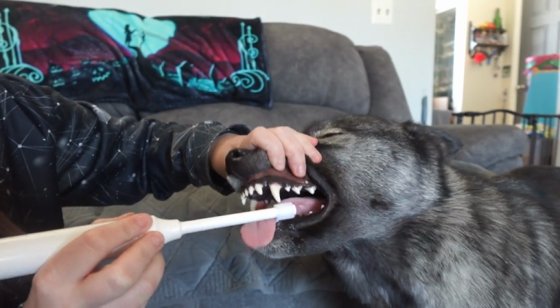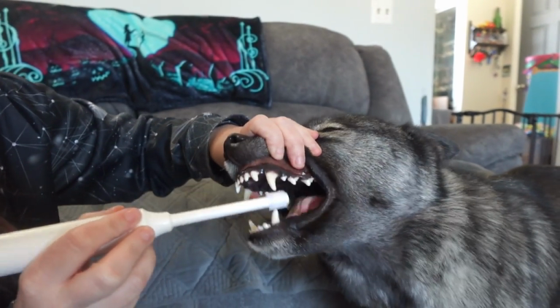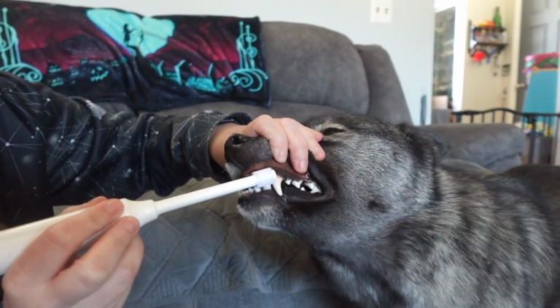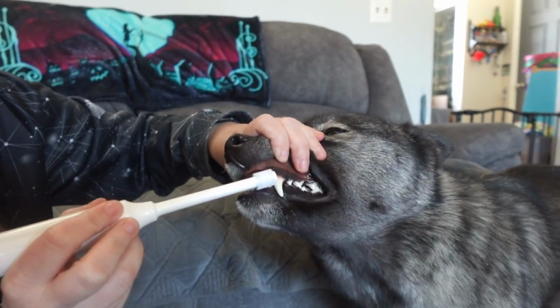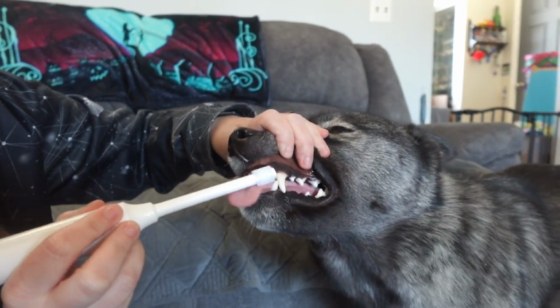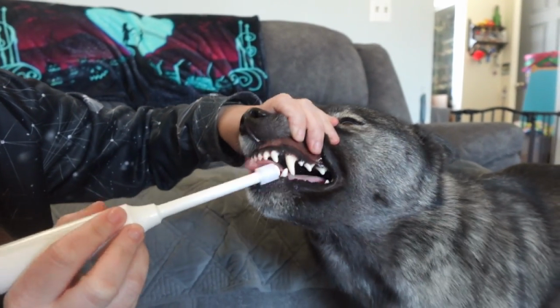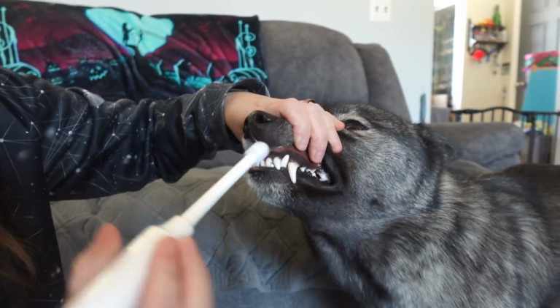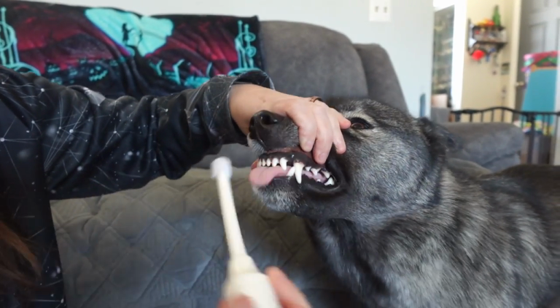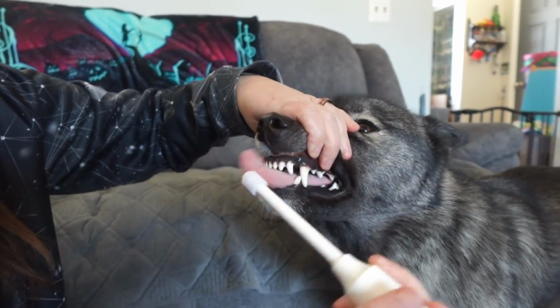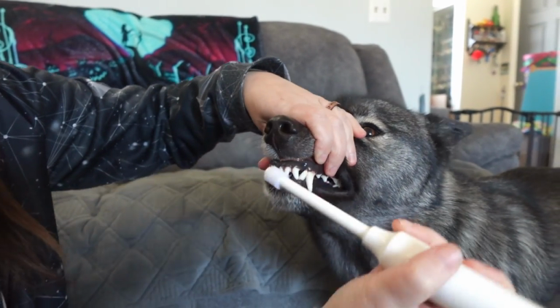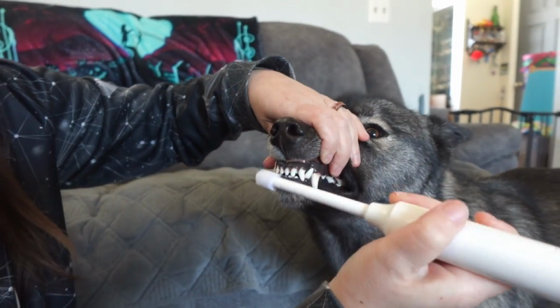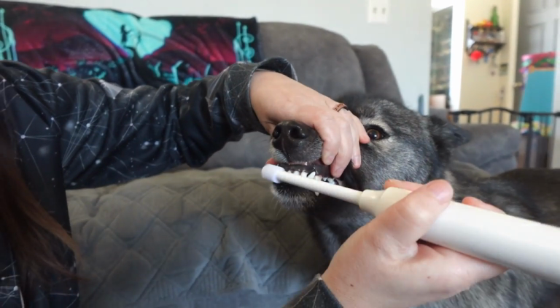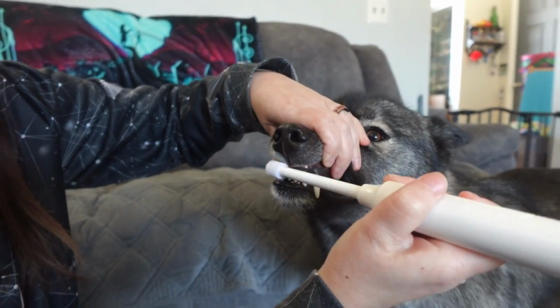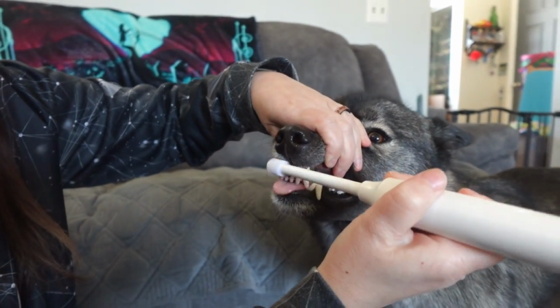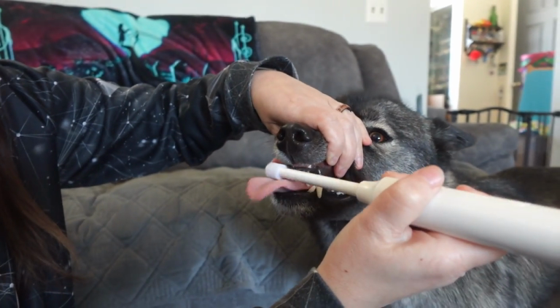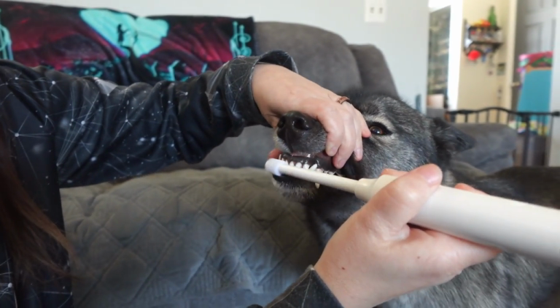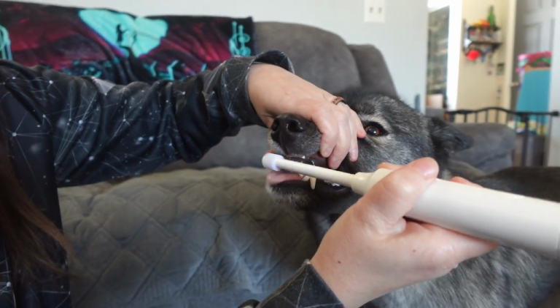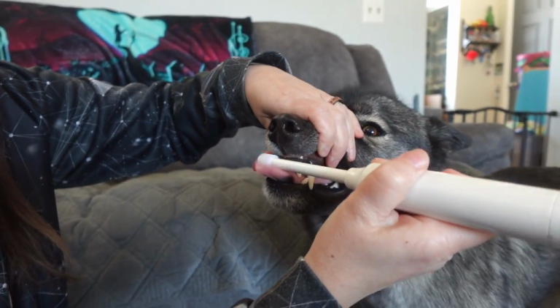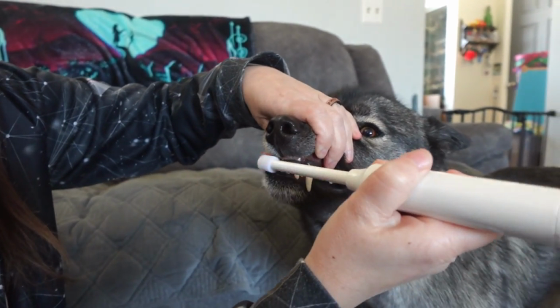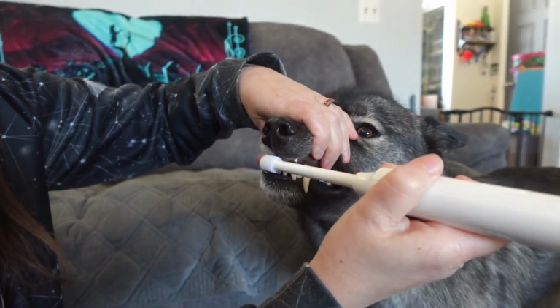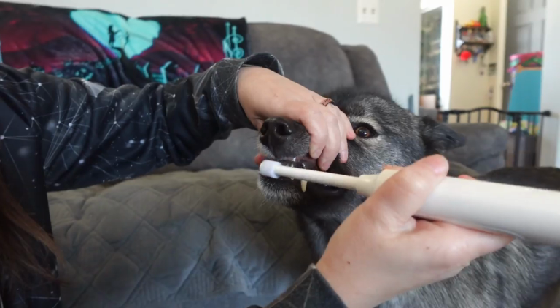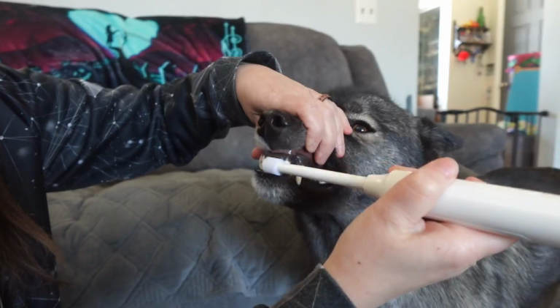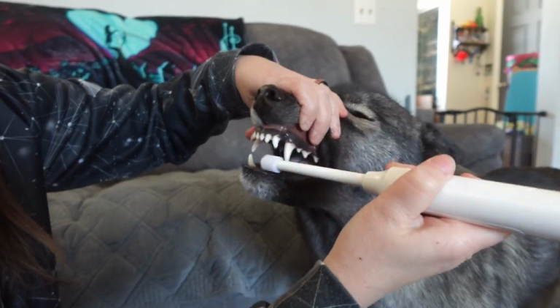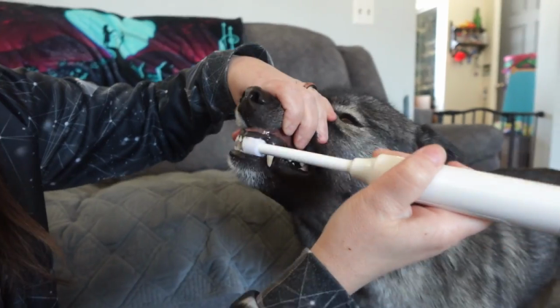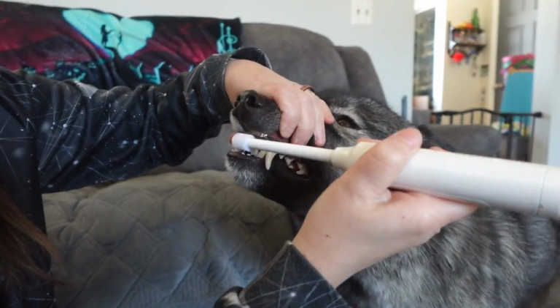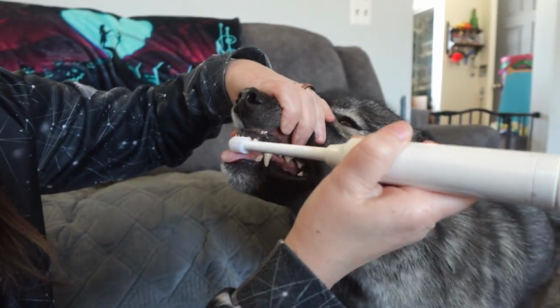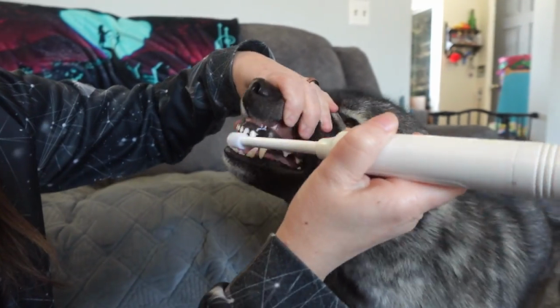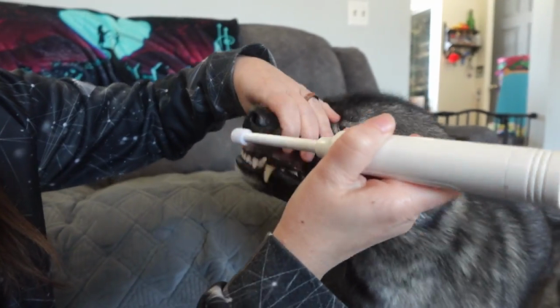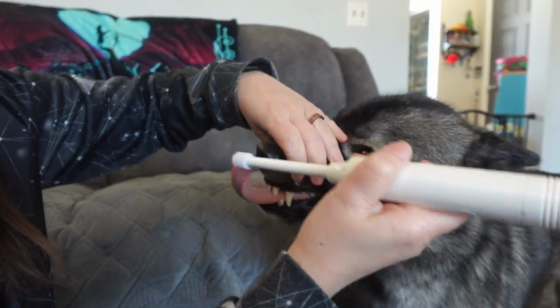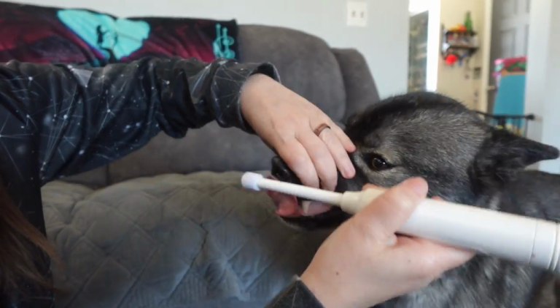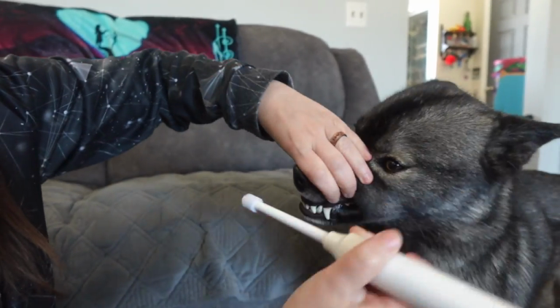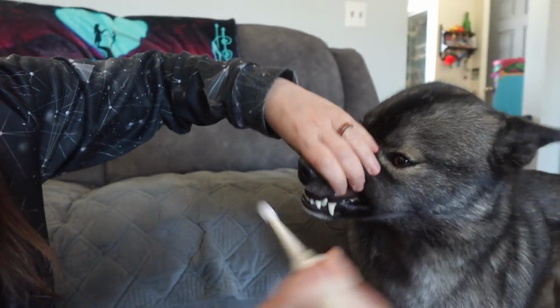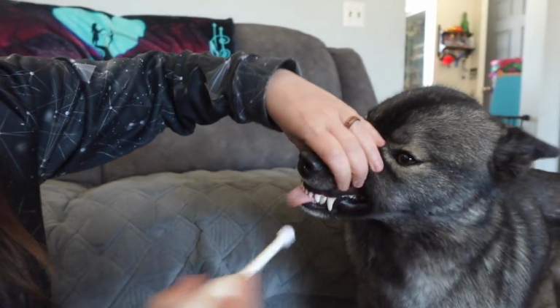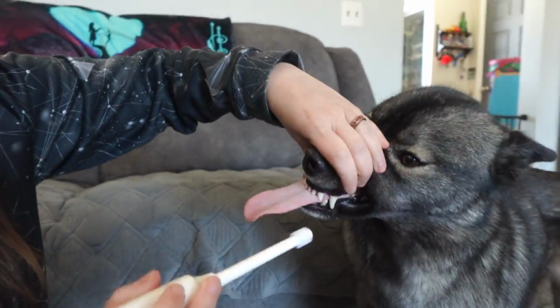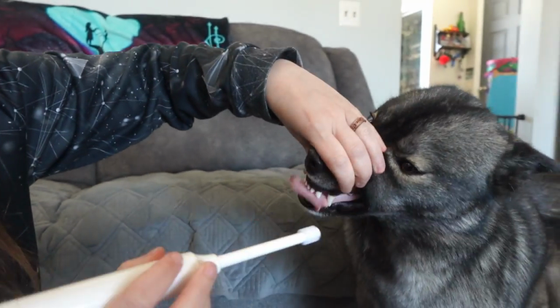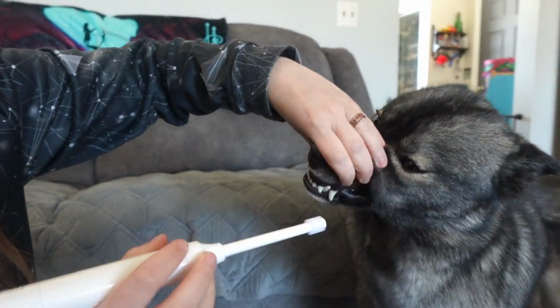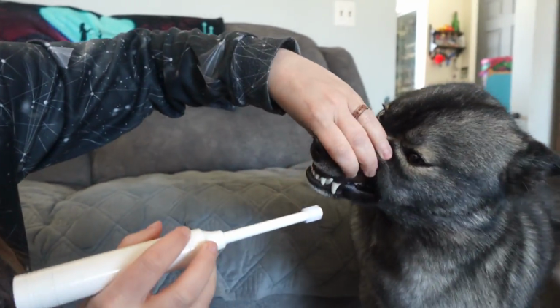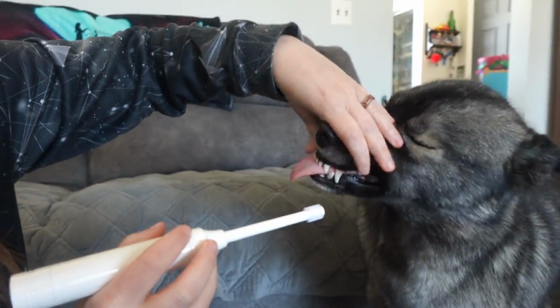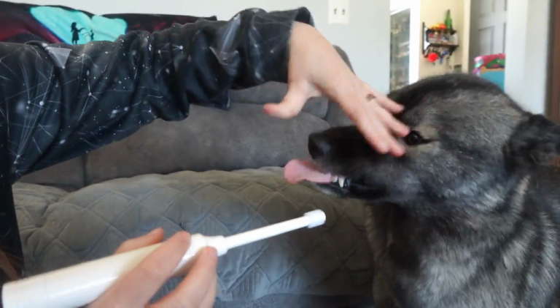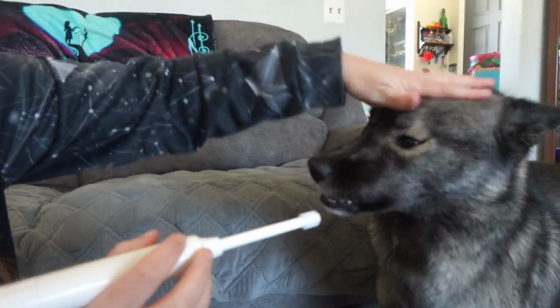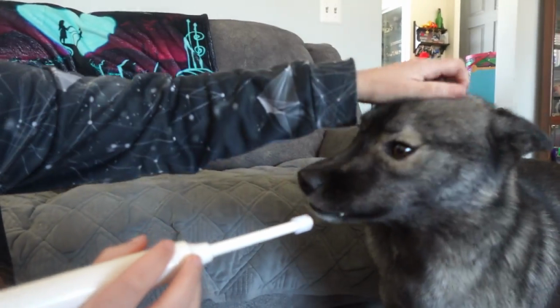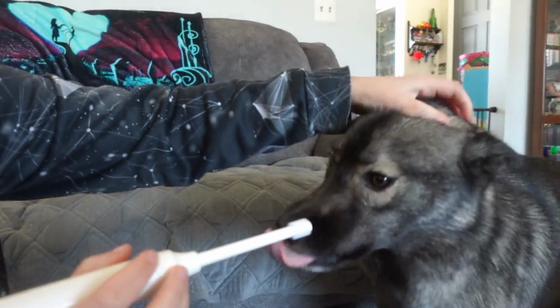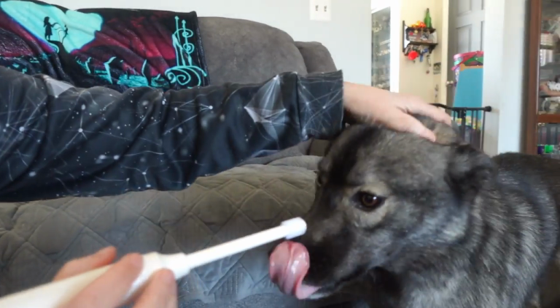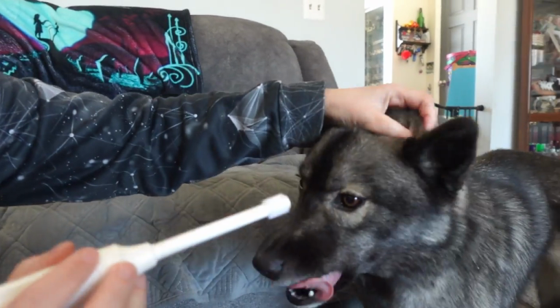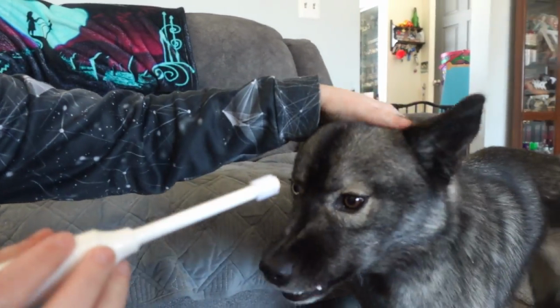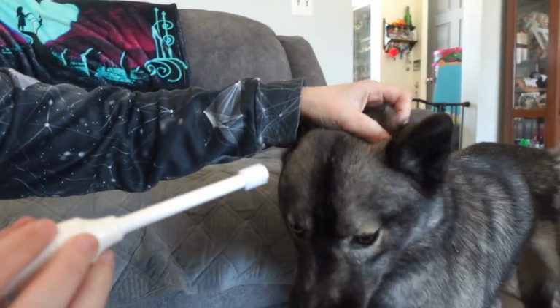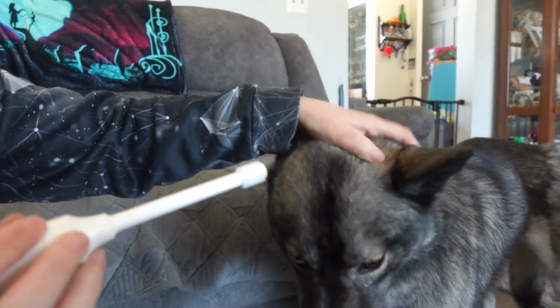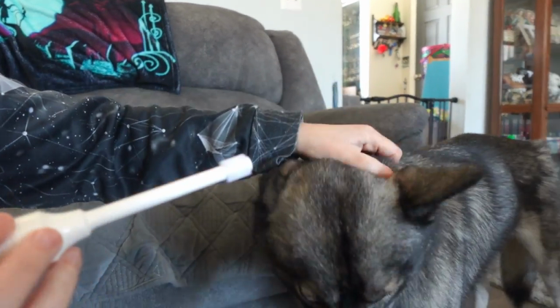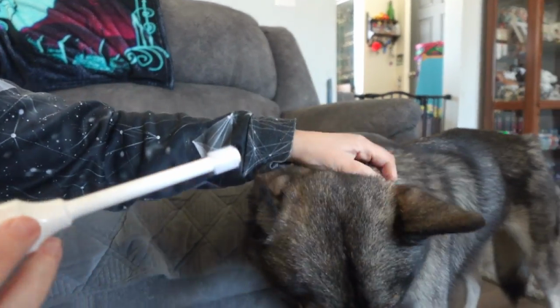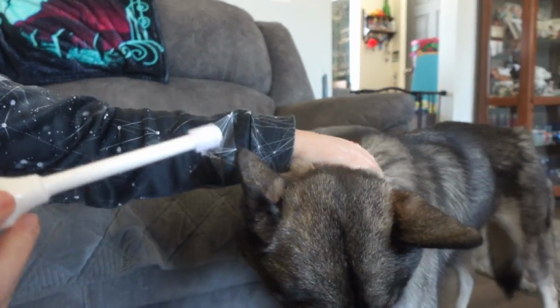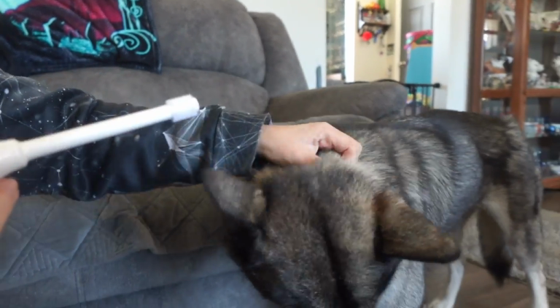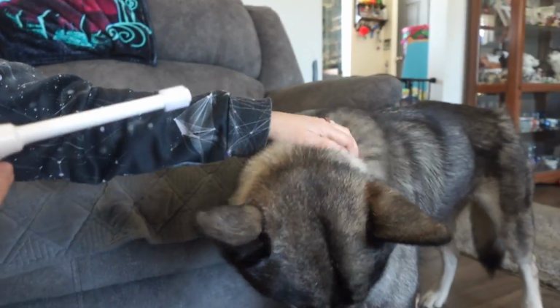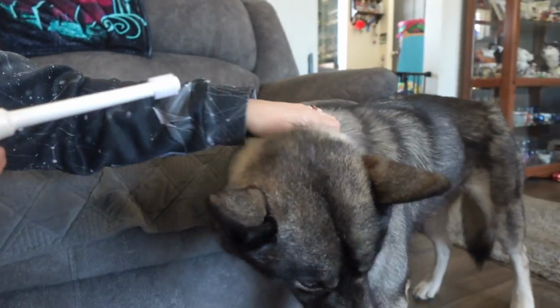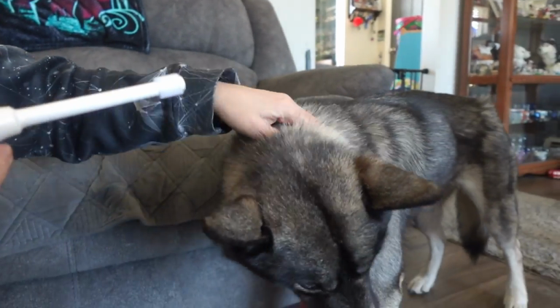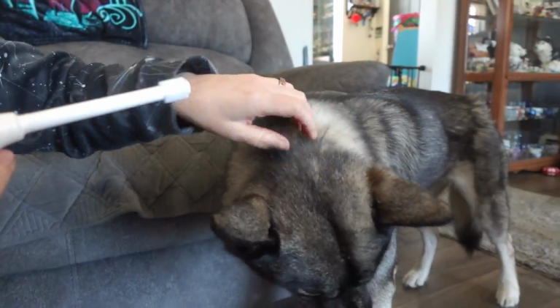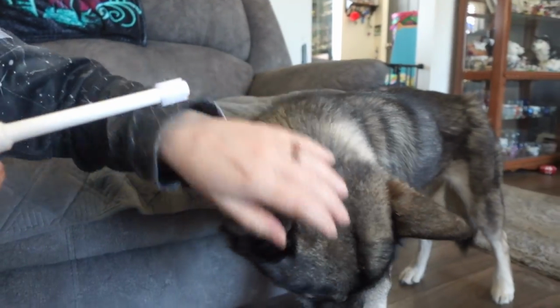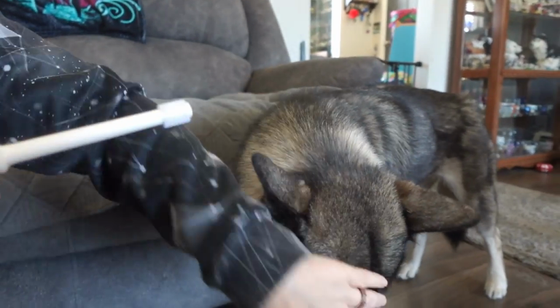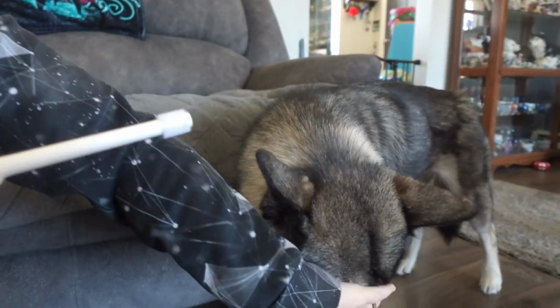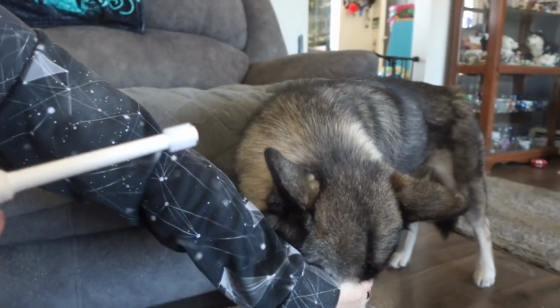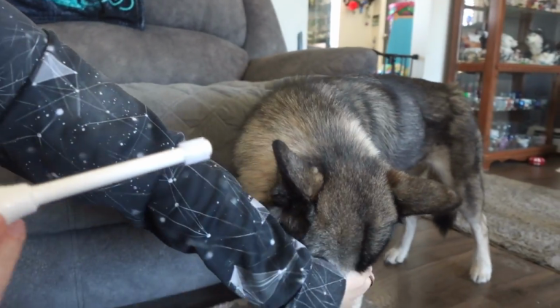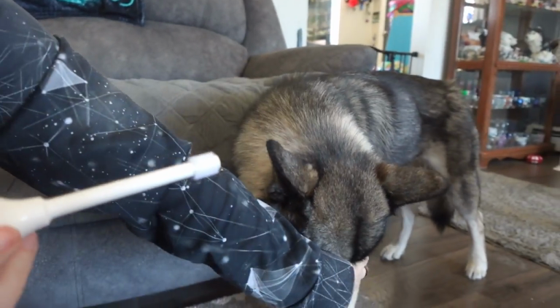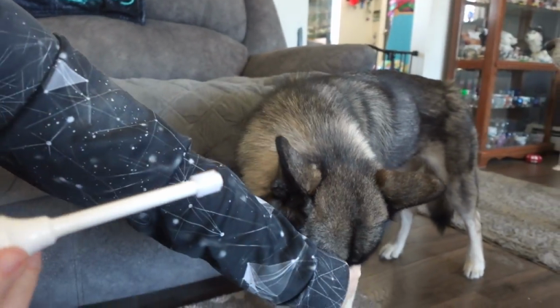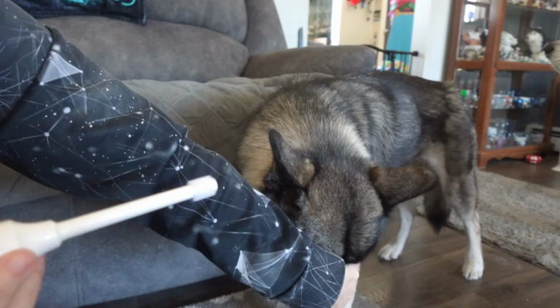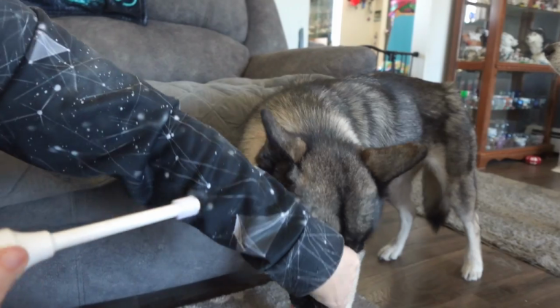Remember, if your dogs have never had their teeth brushed before or never experienced an Electric Toothbrush, take it slow, give lots of praise and rewards, and take your time.